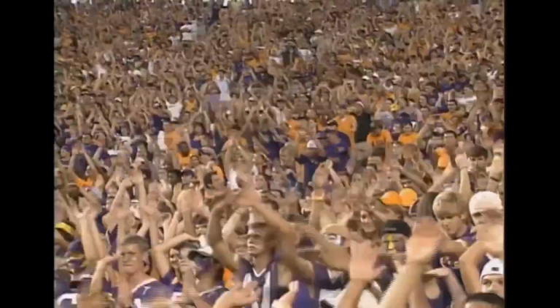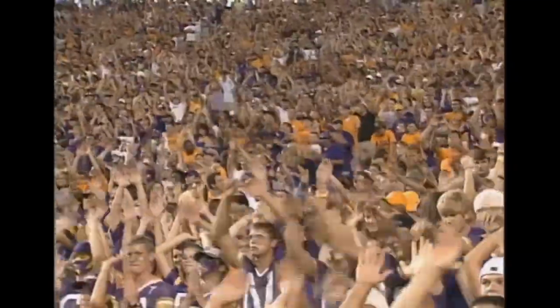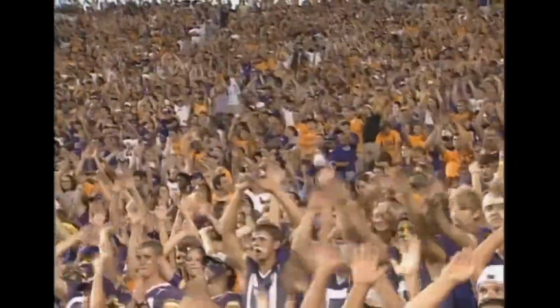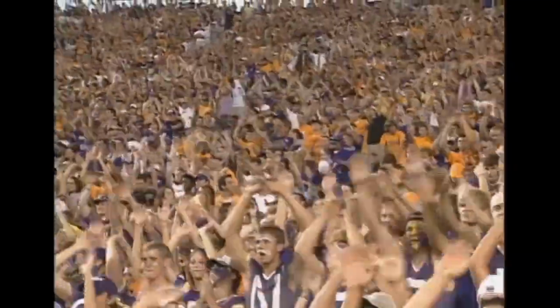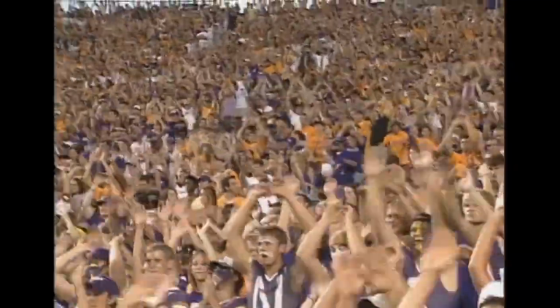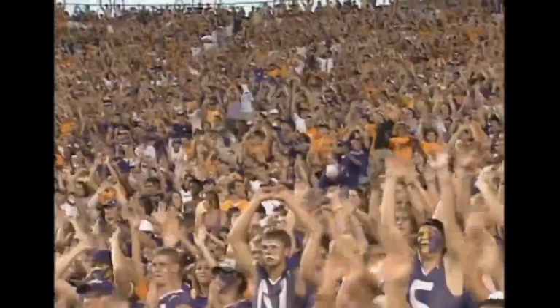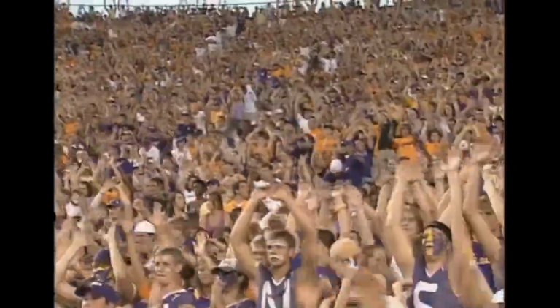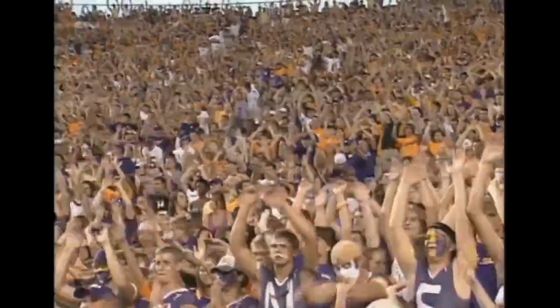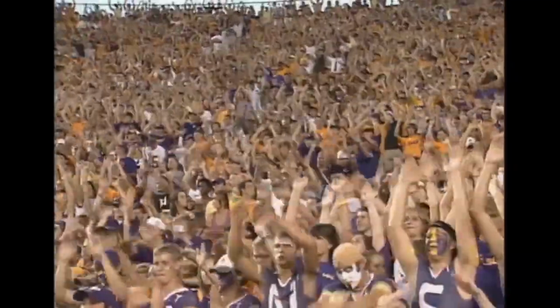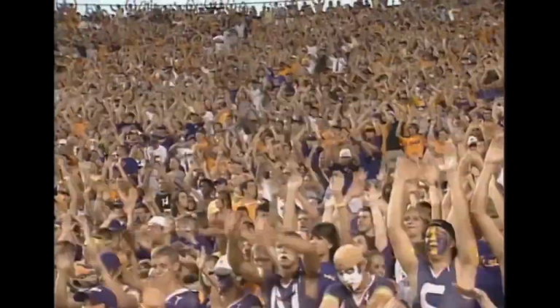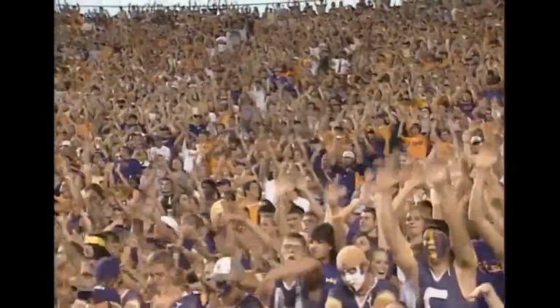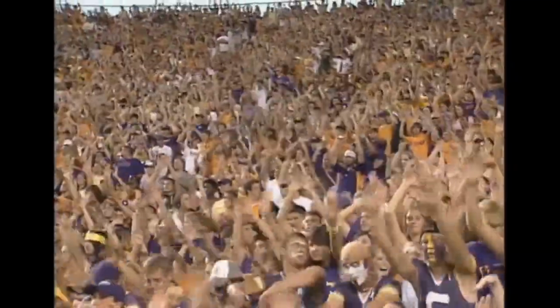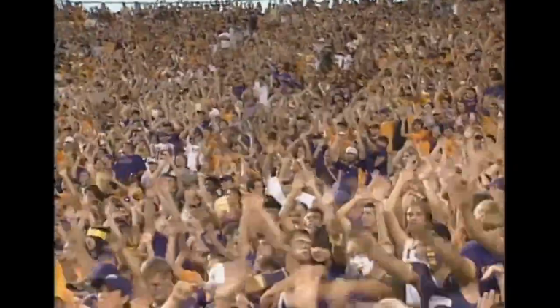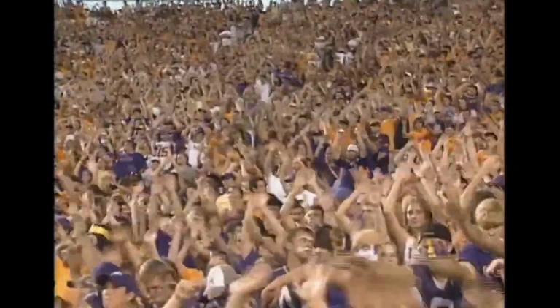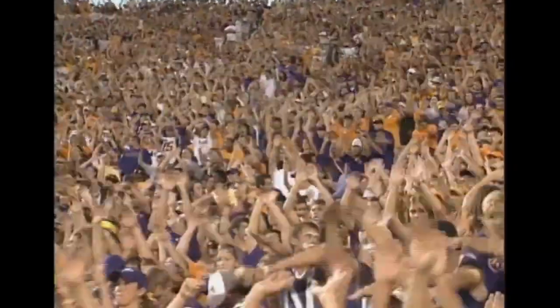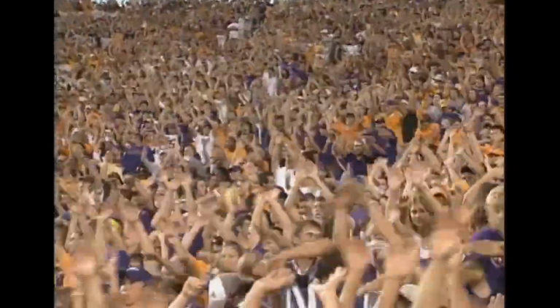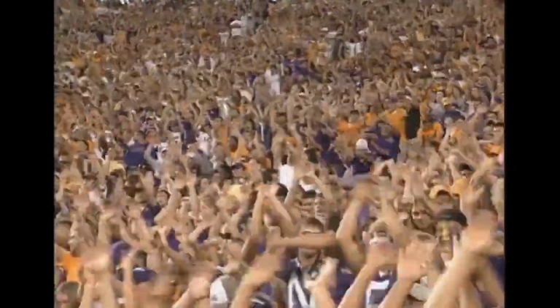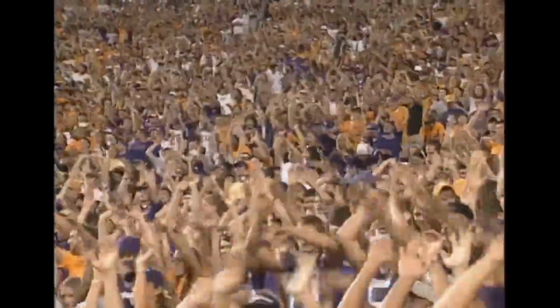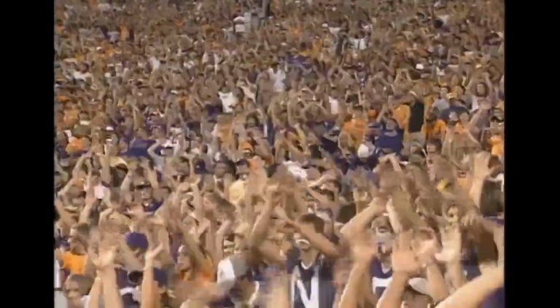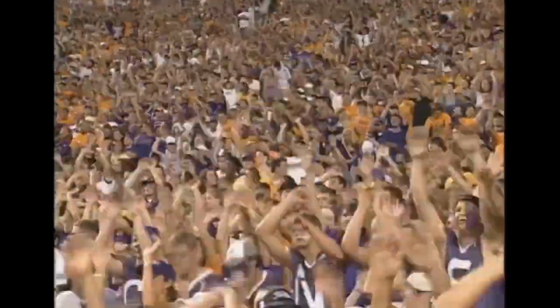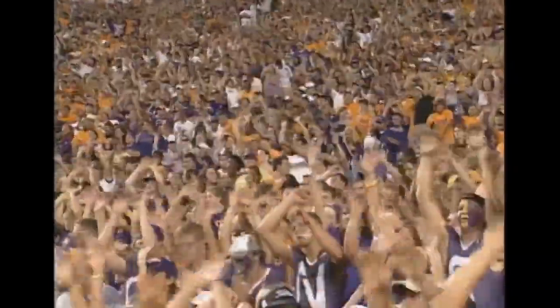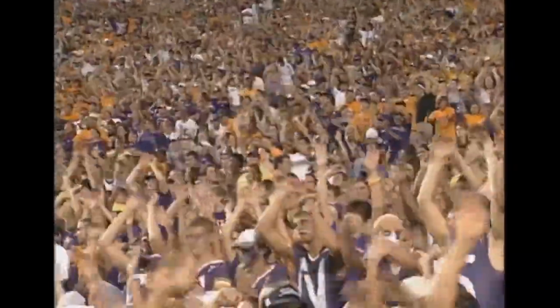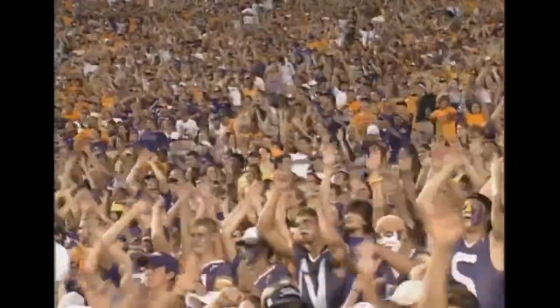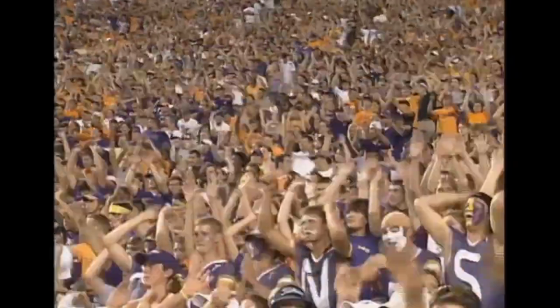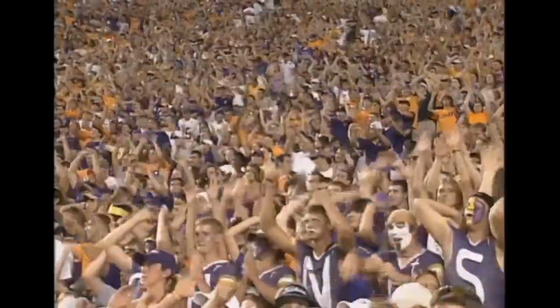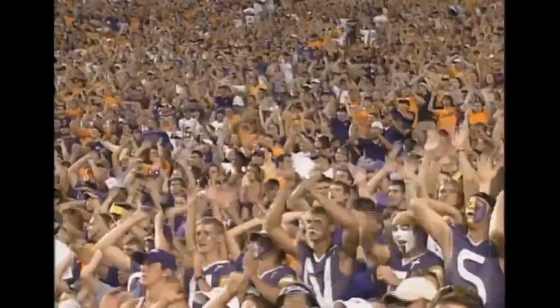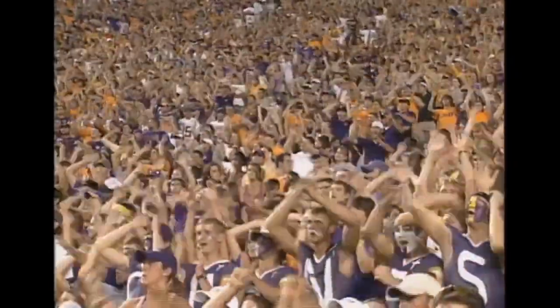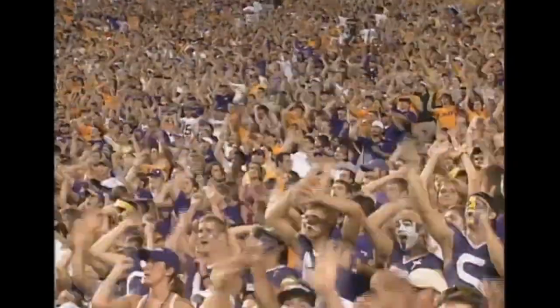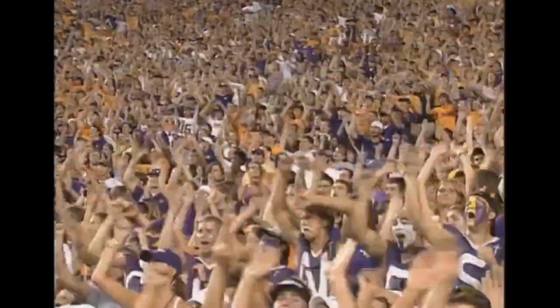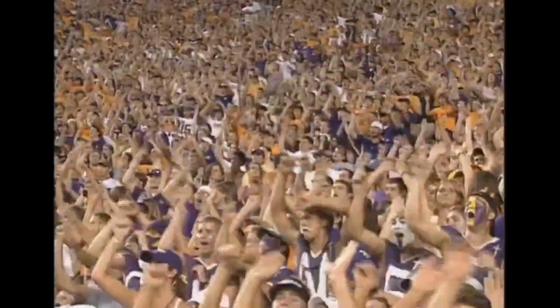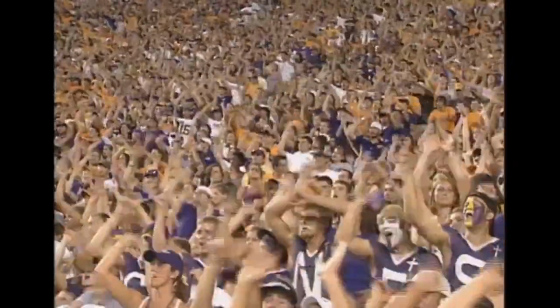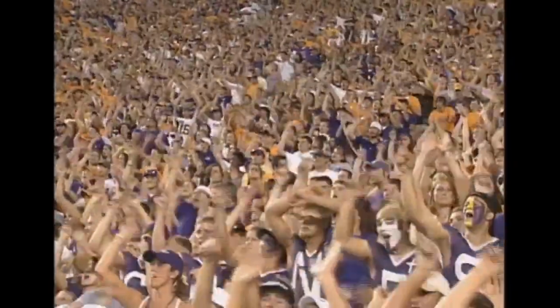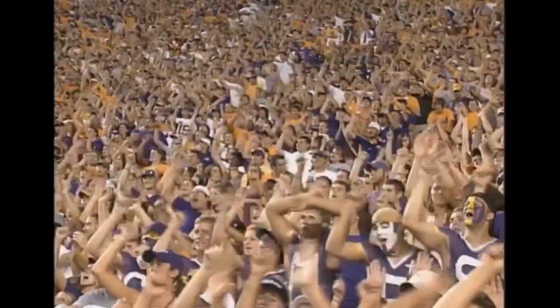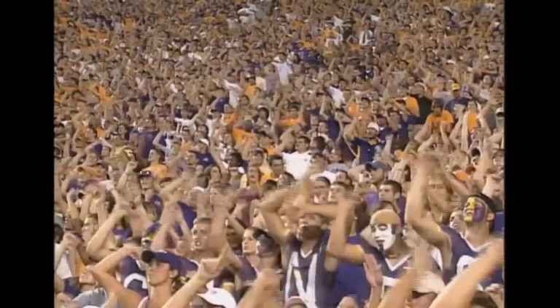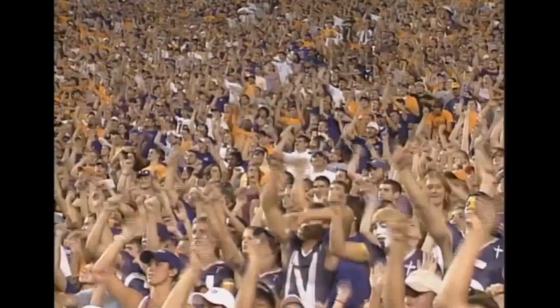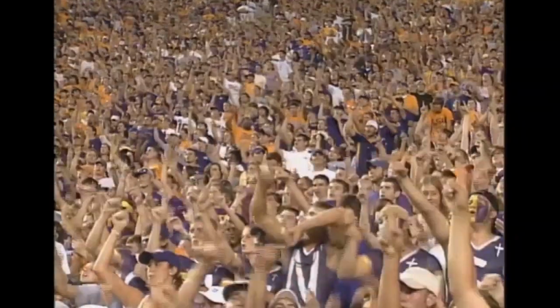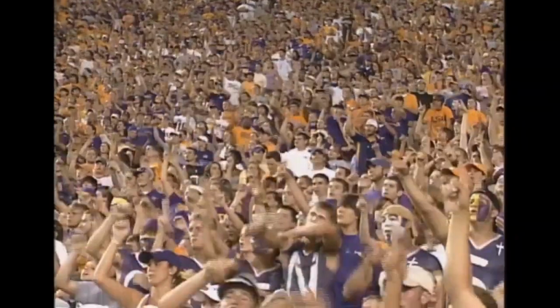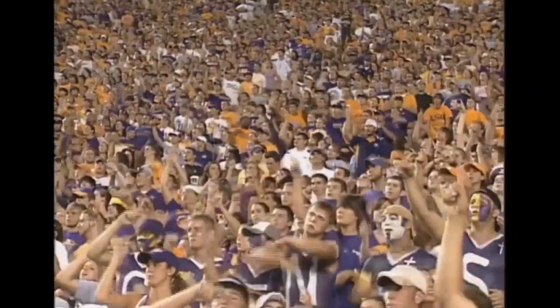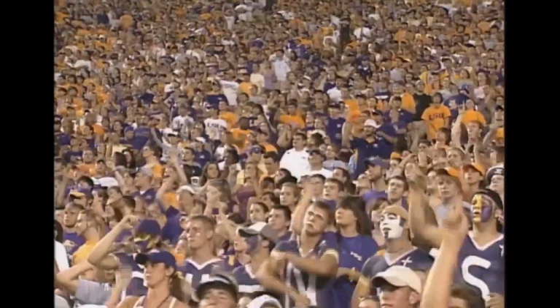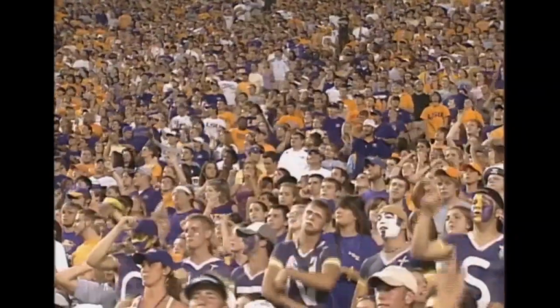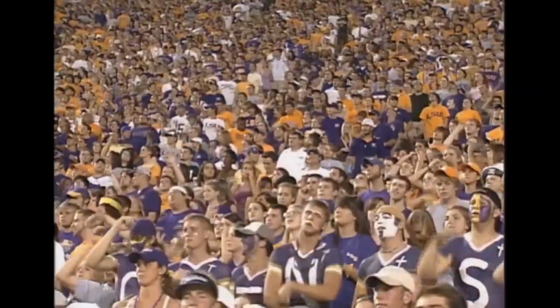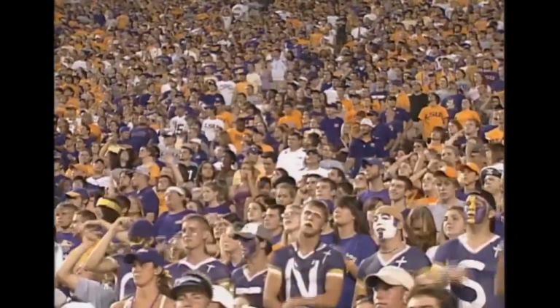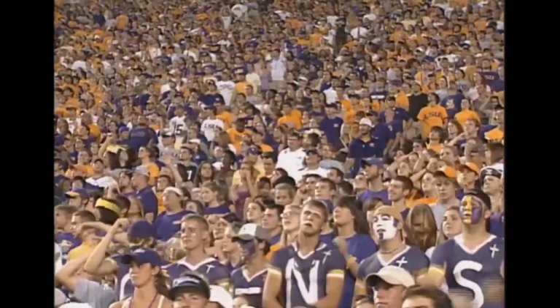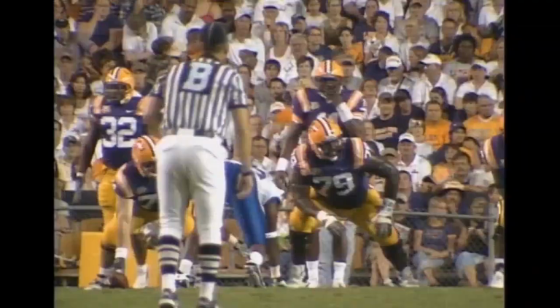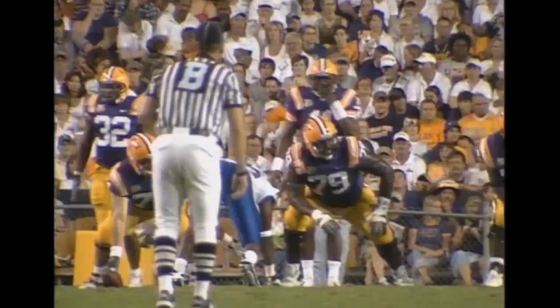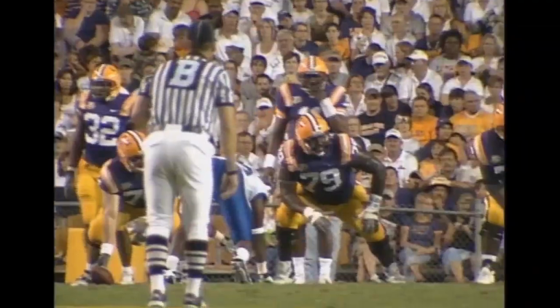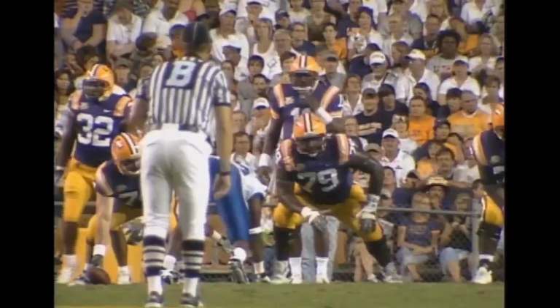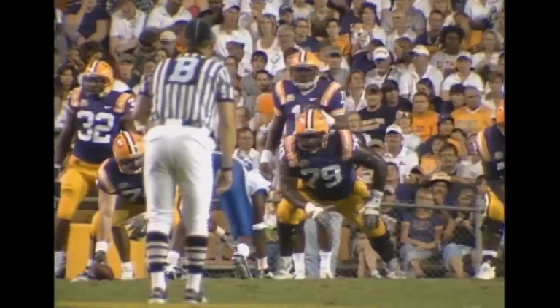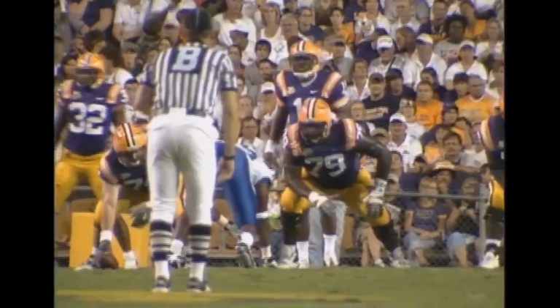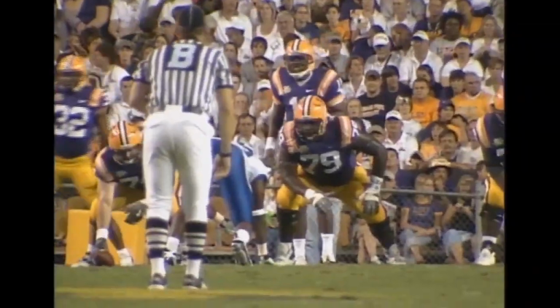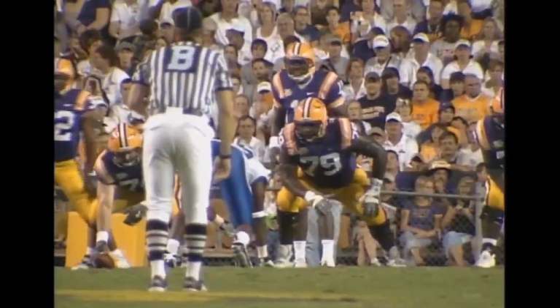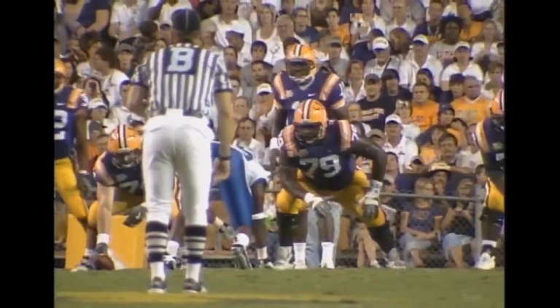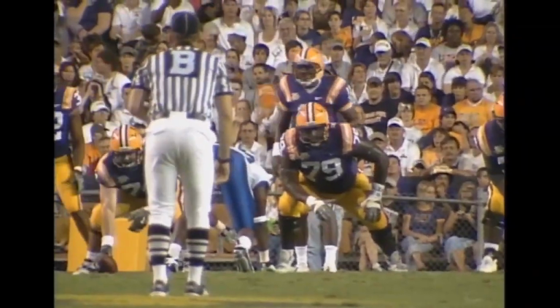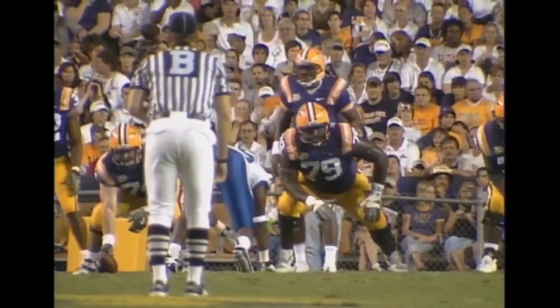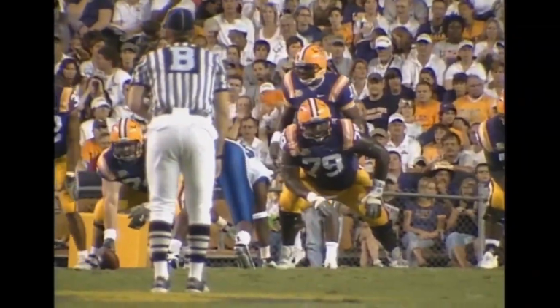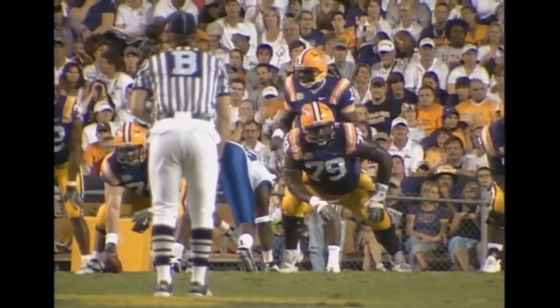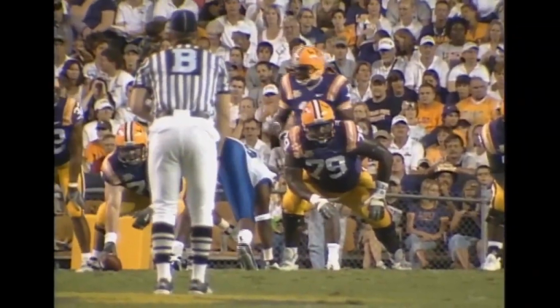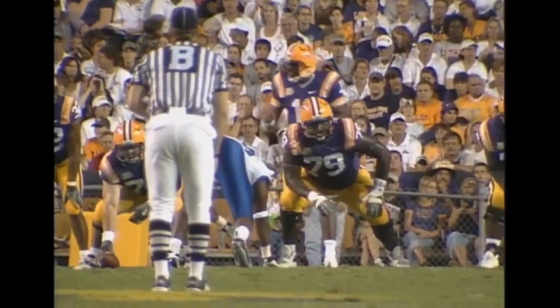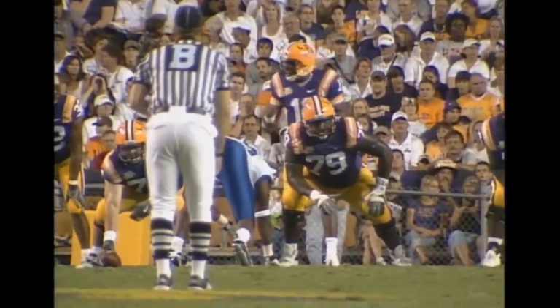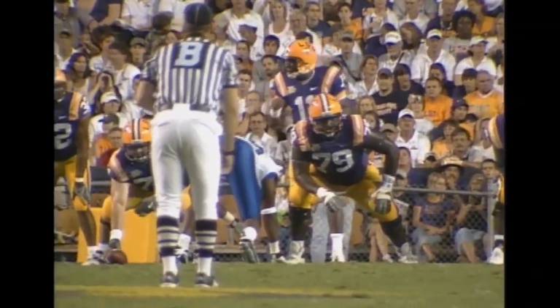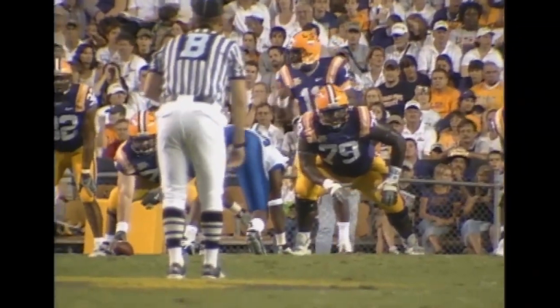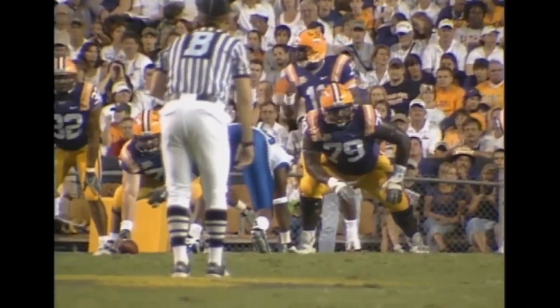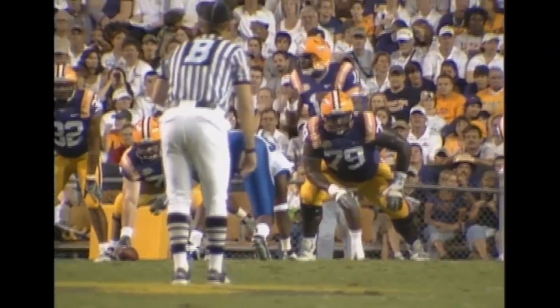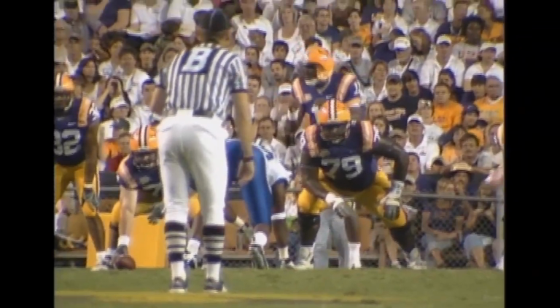LSU! LSU! LSU! The crowd chanting as the Tigers take the field.